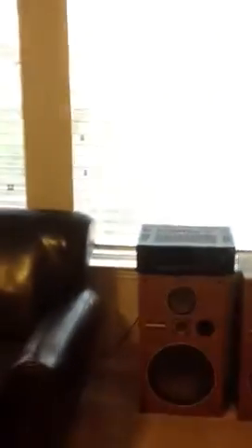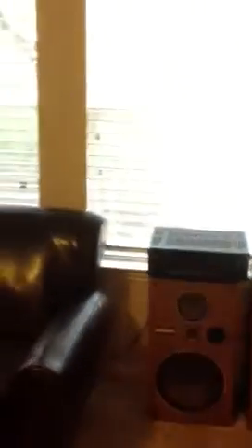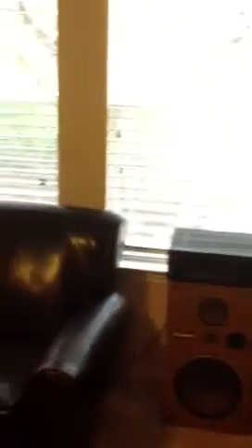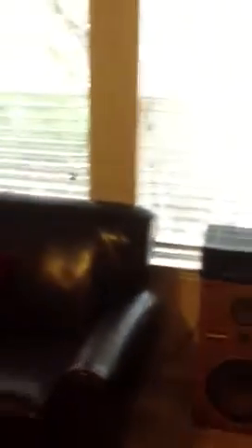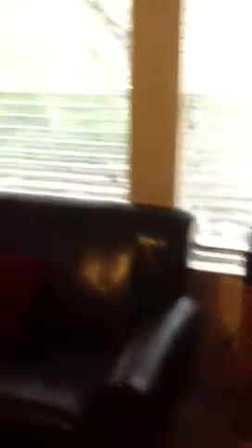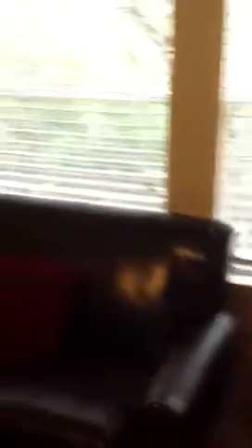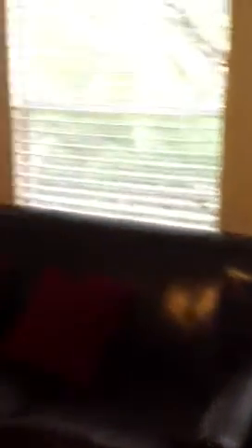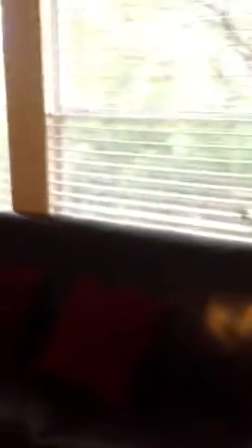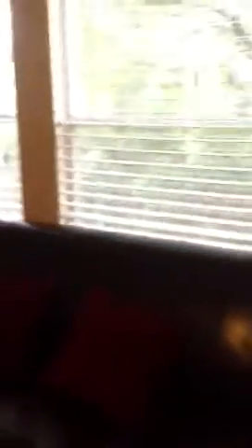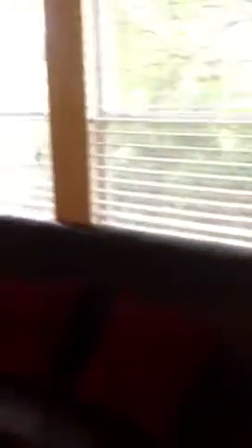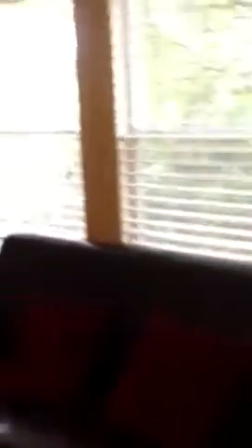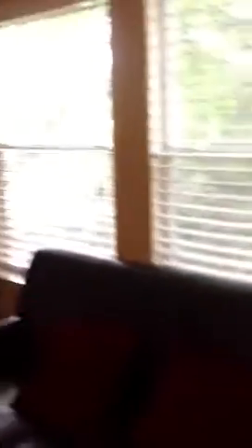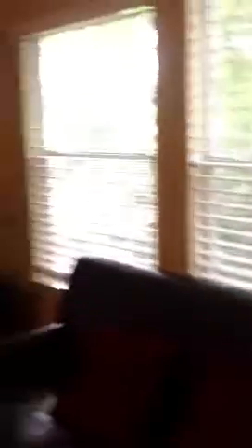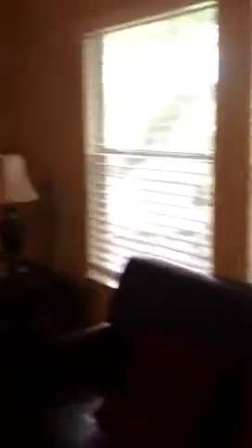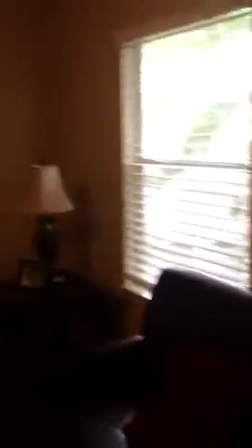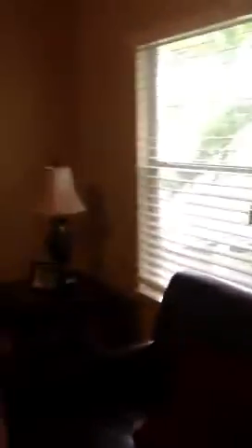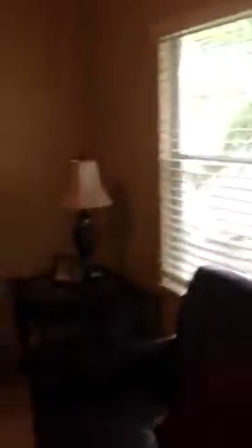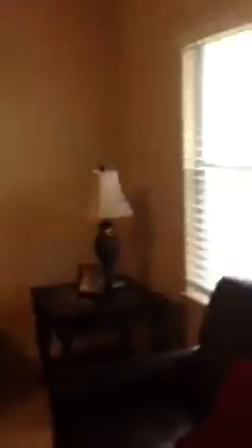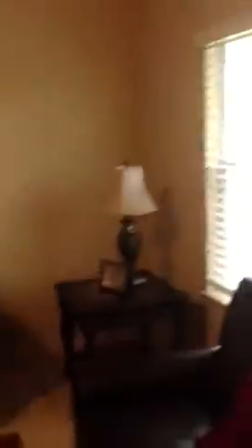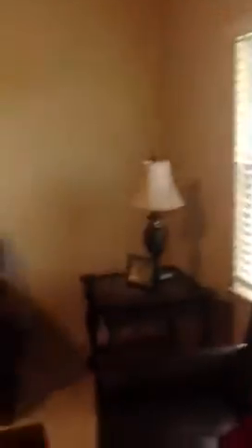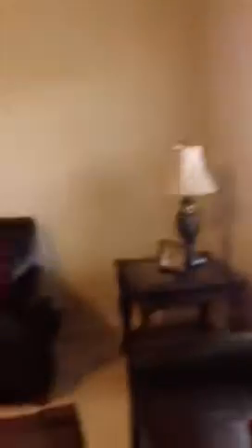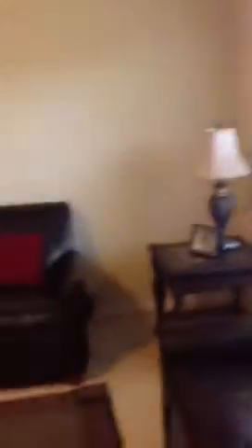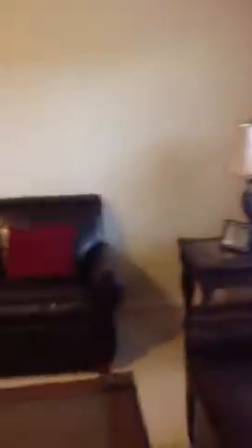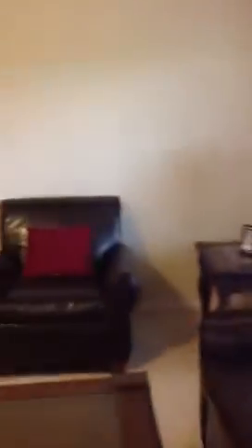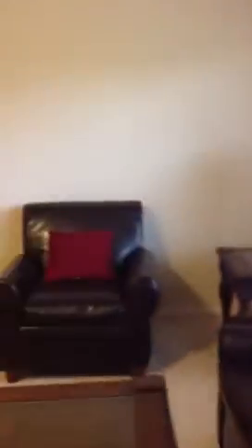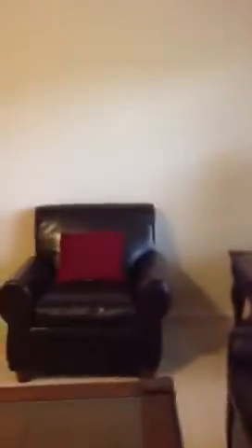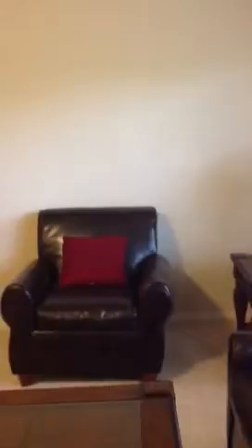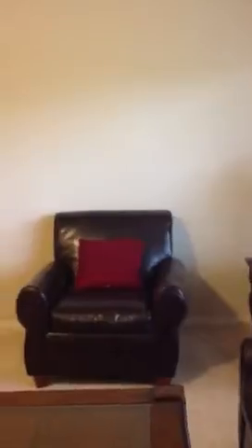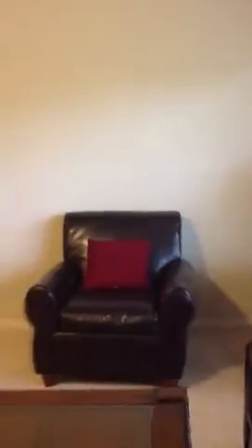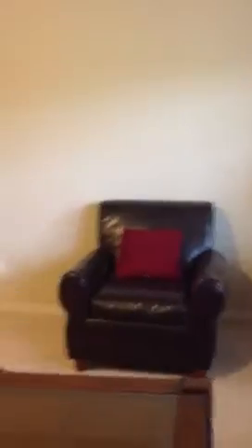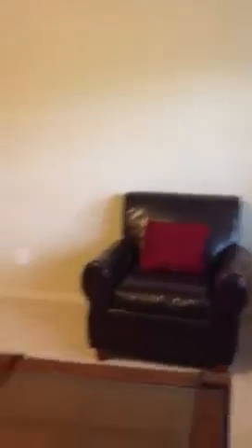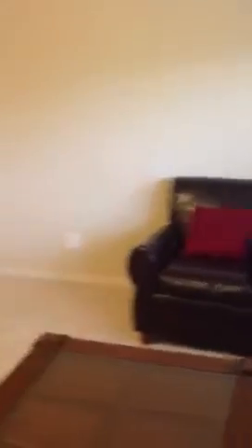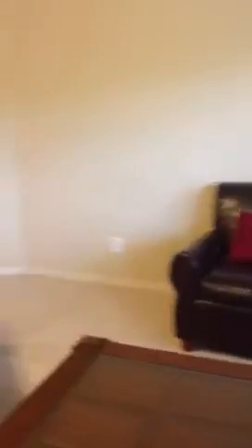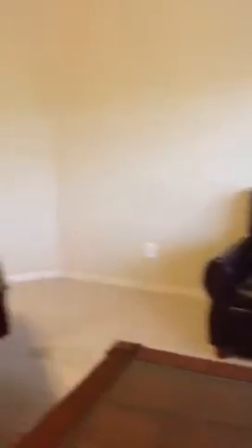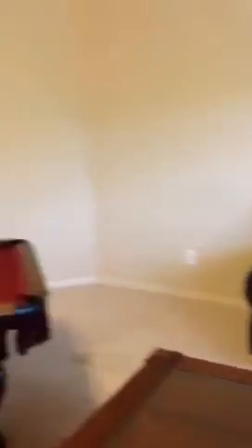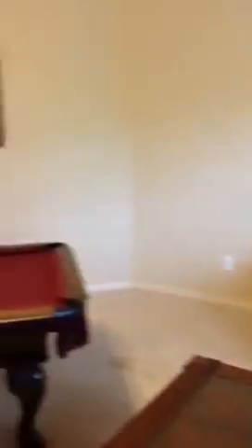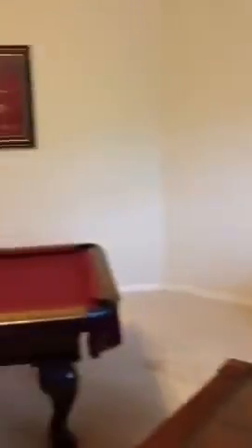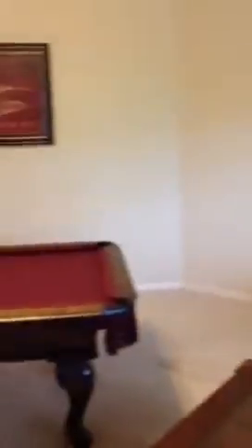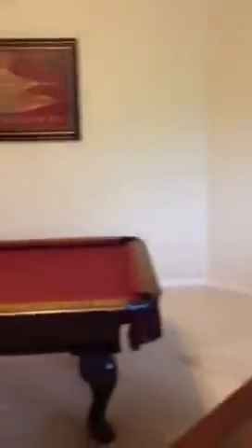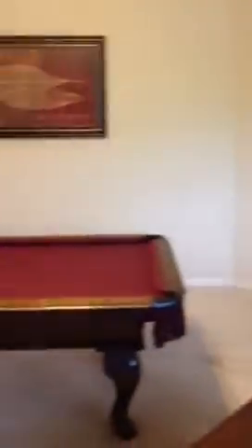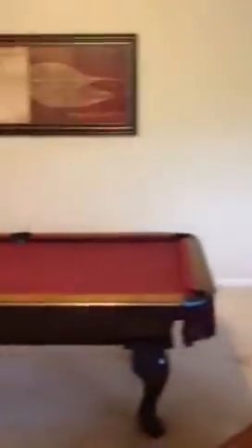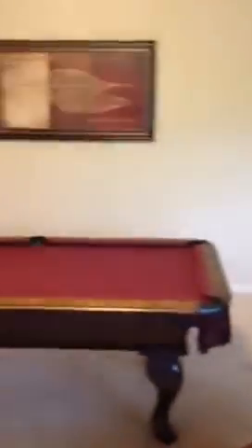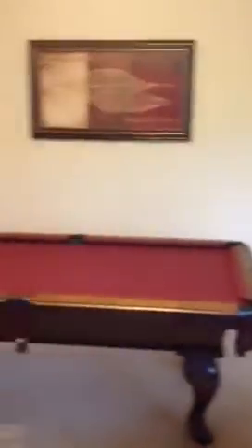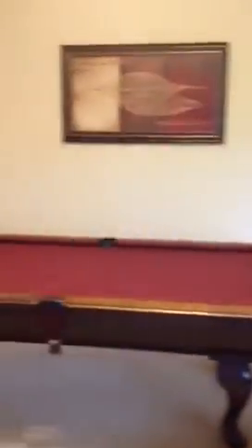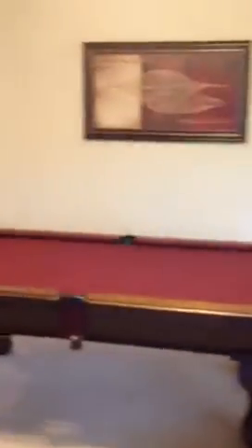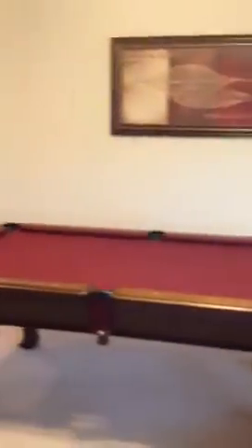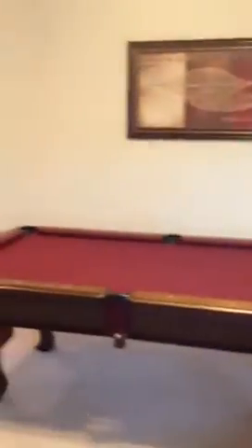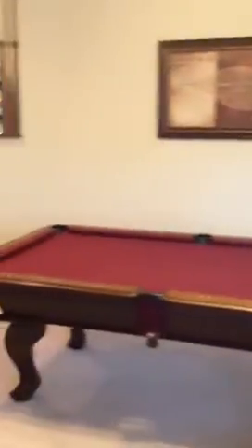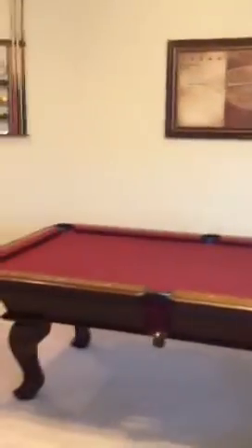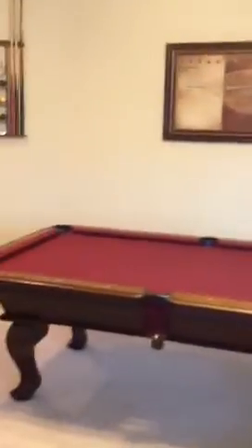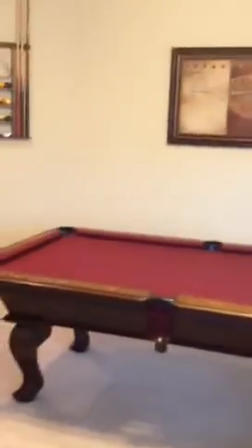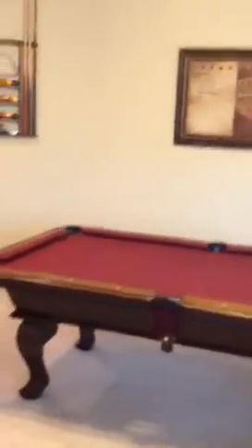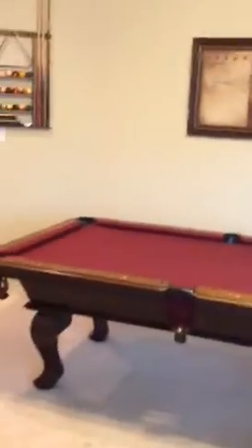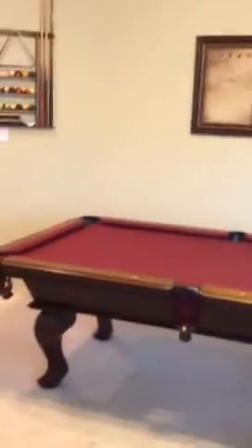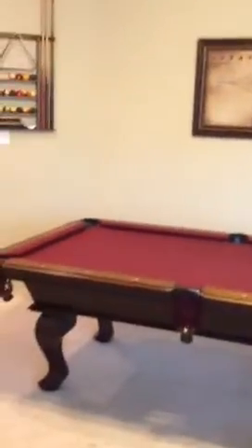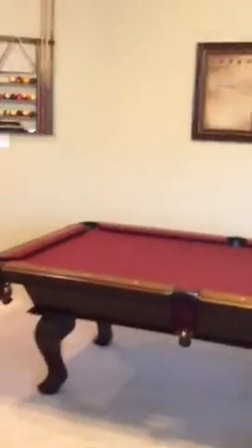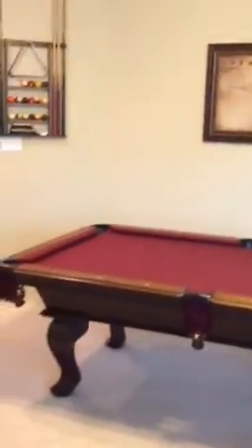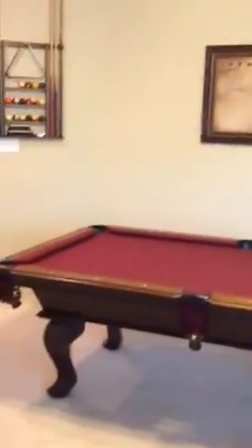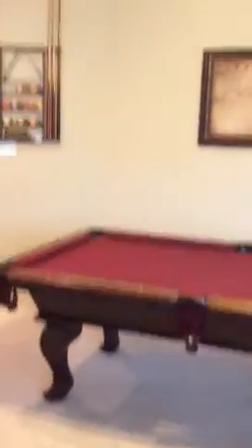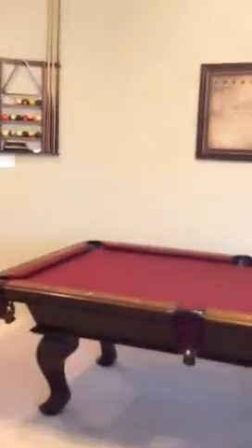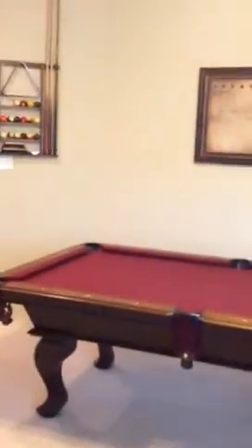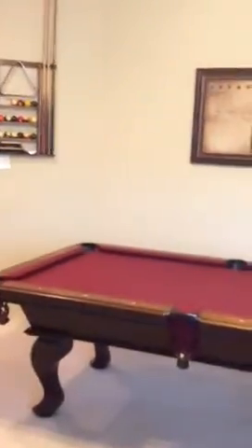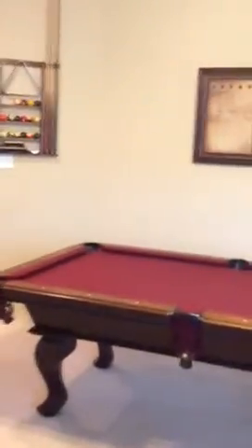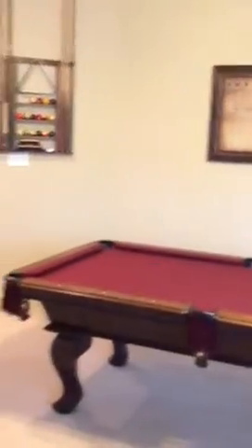Pretty good size room. What size is this room? 17 by 18. That is a 7-foot pool table.